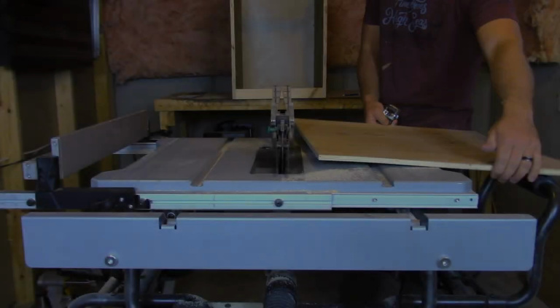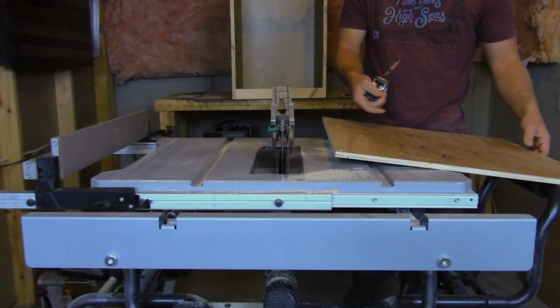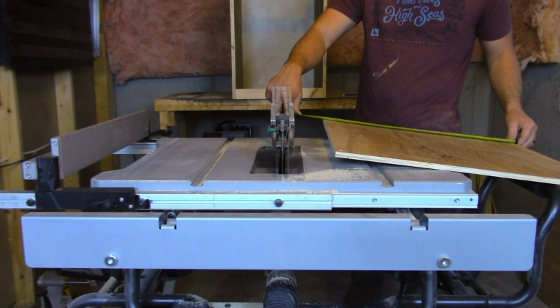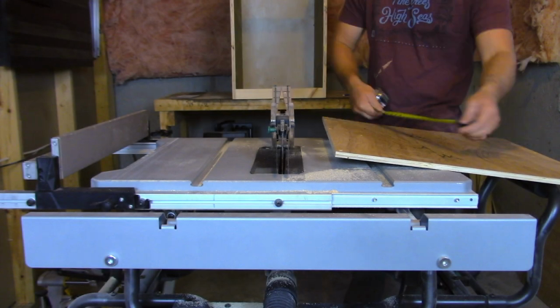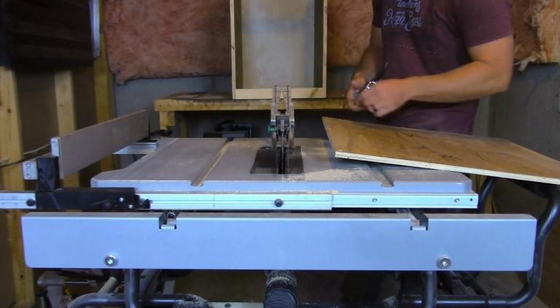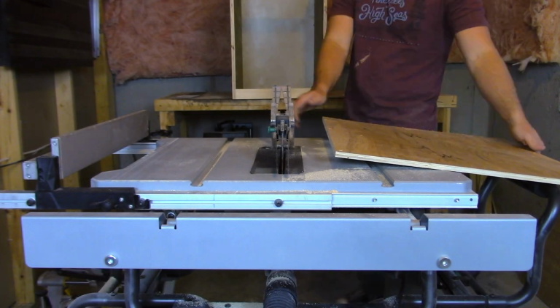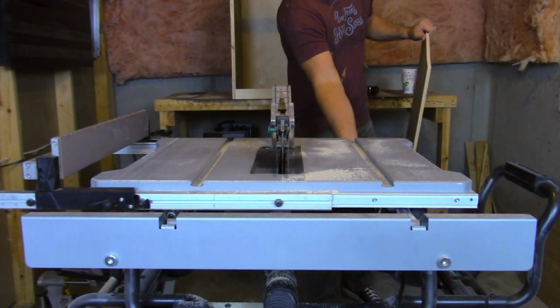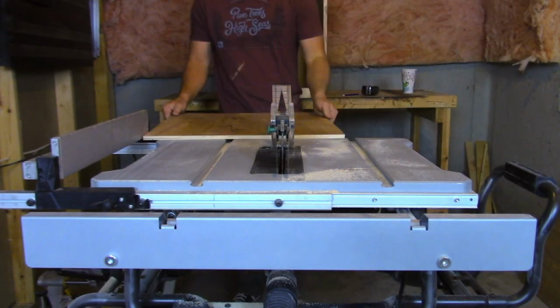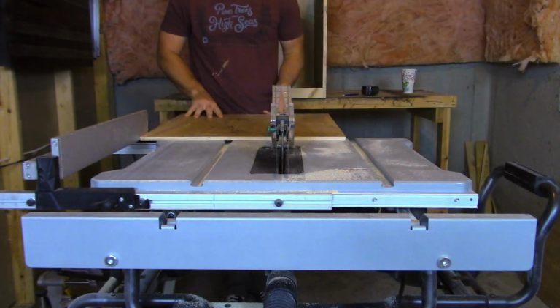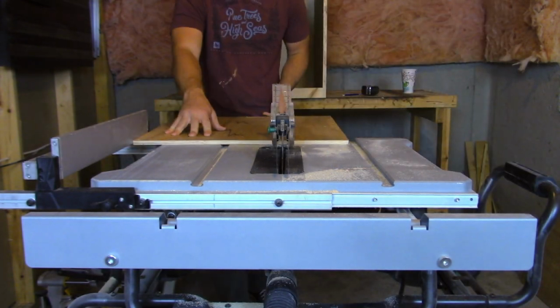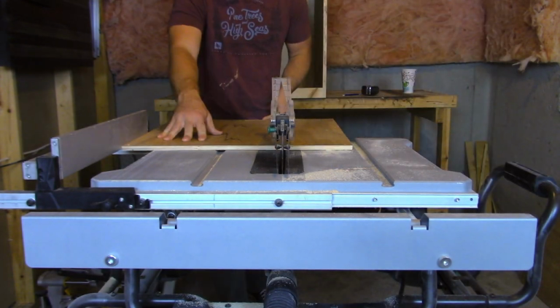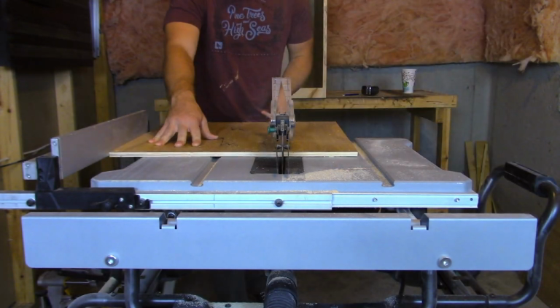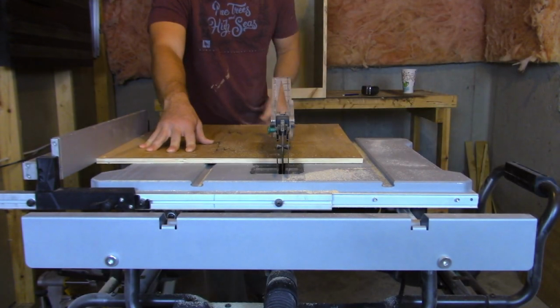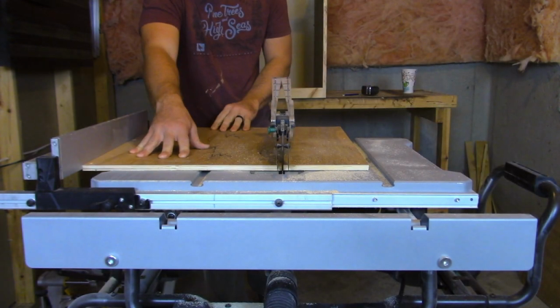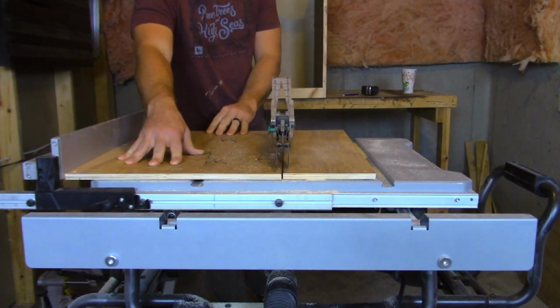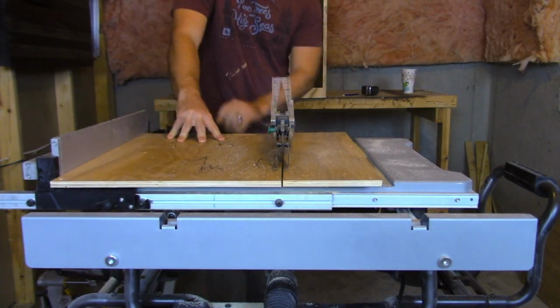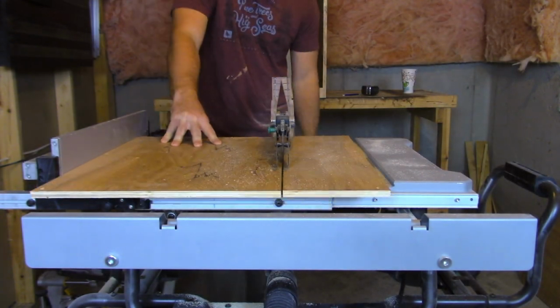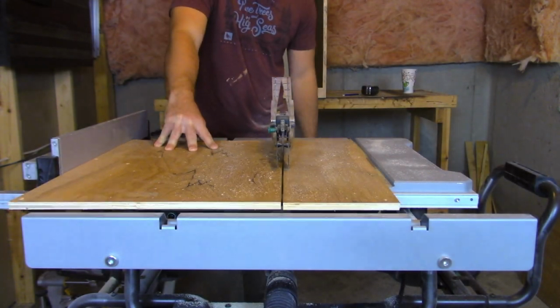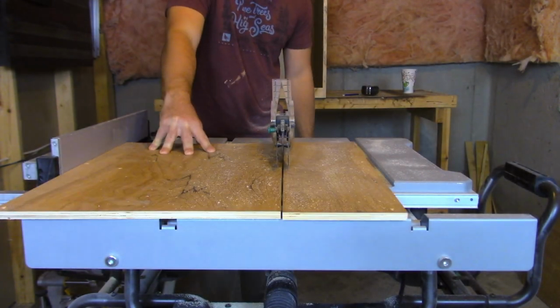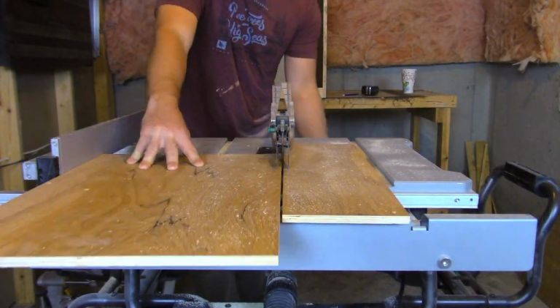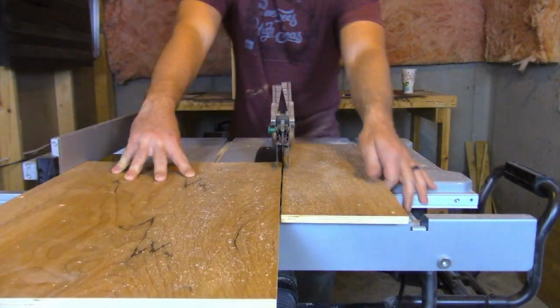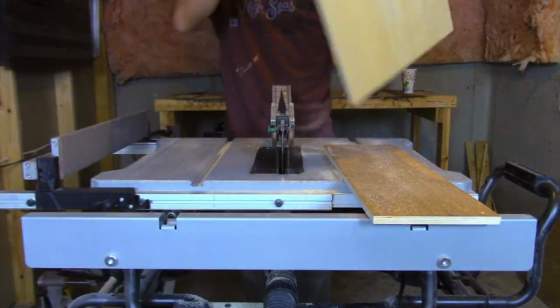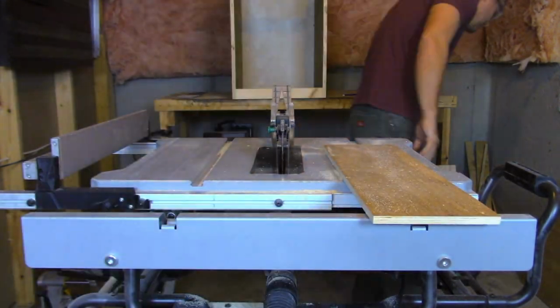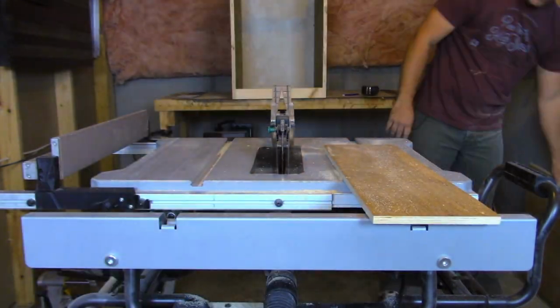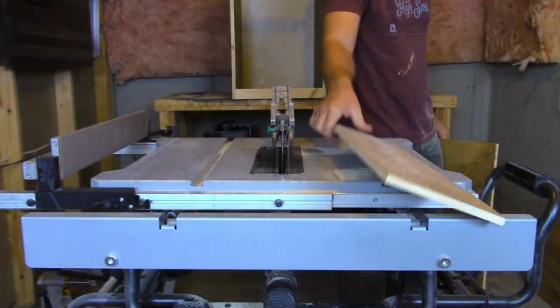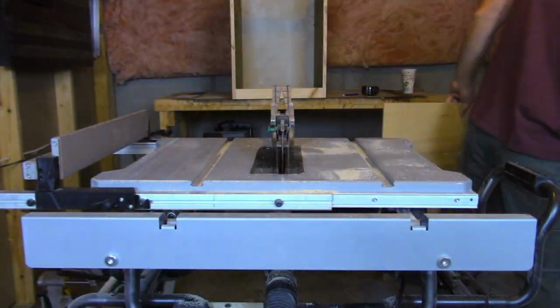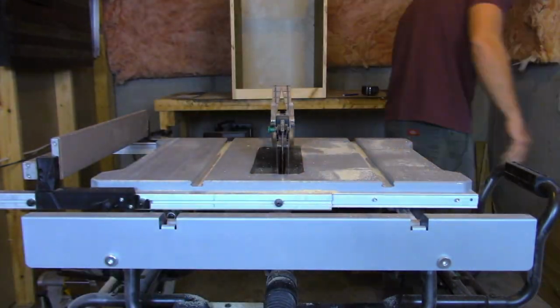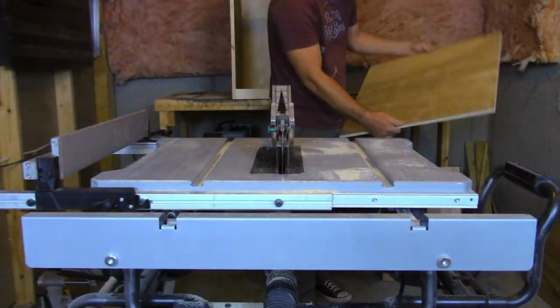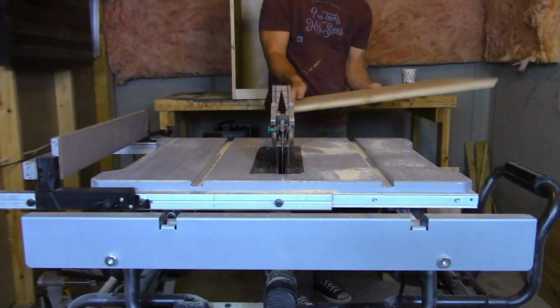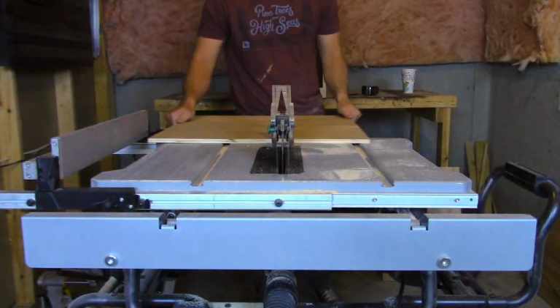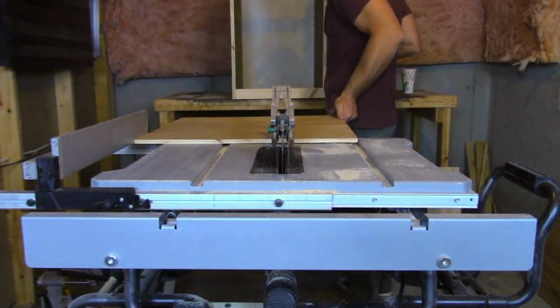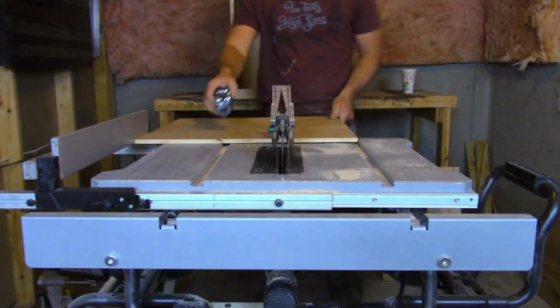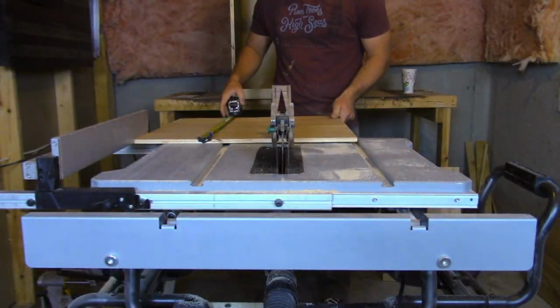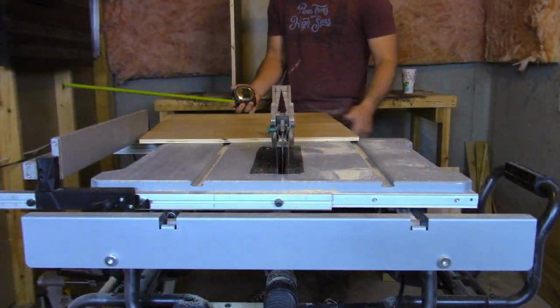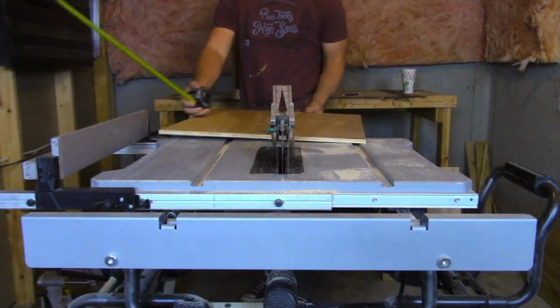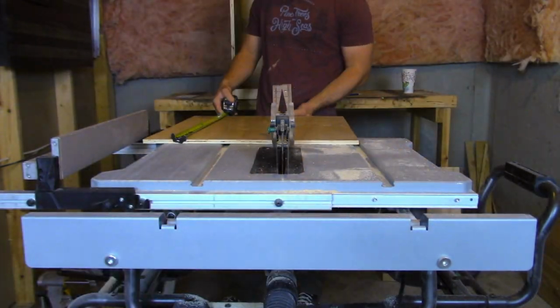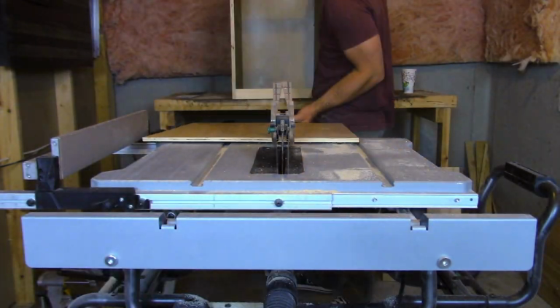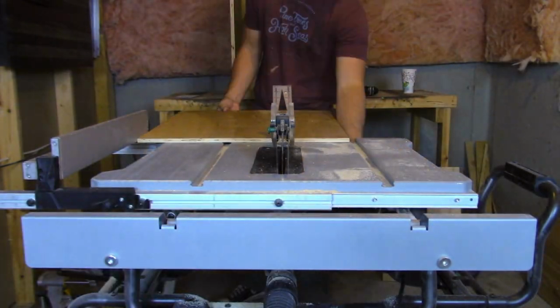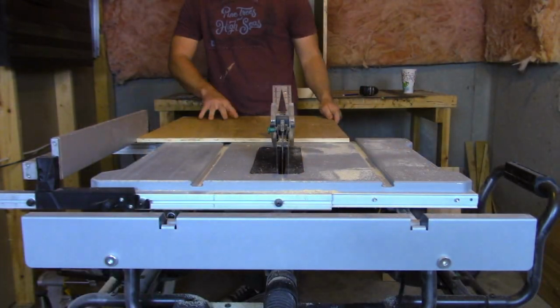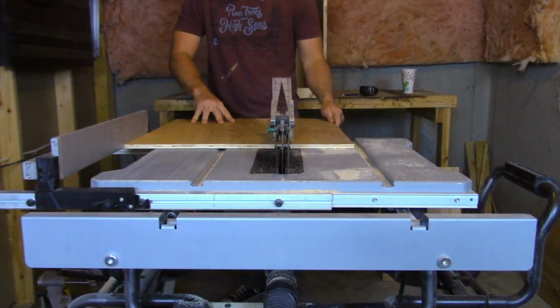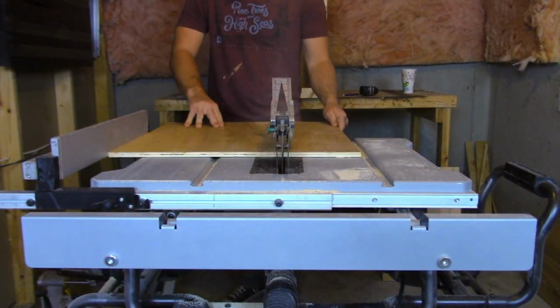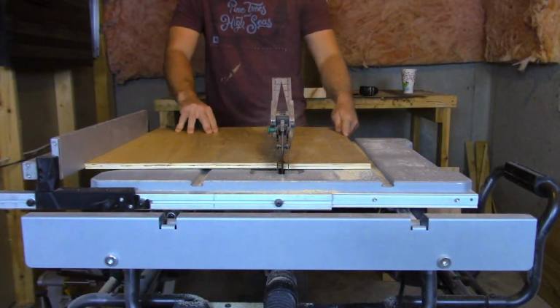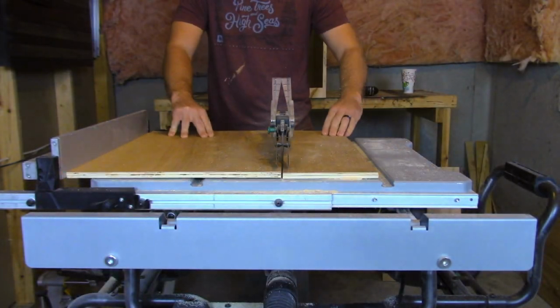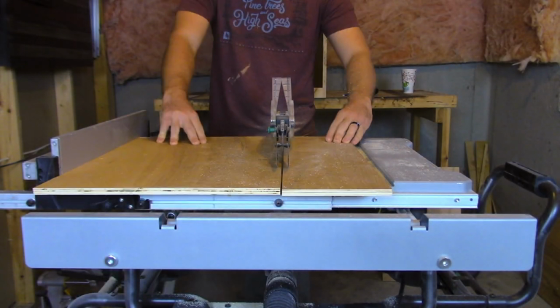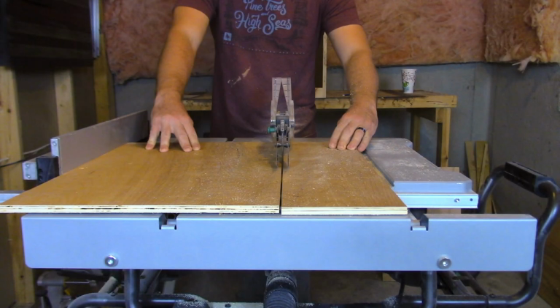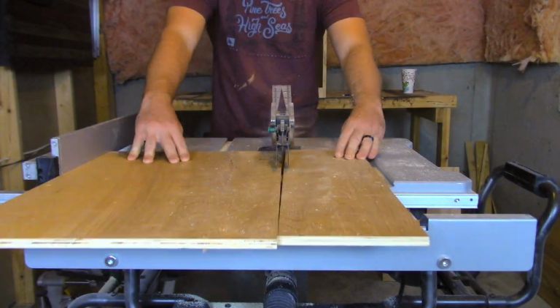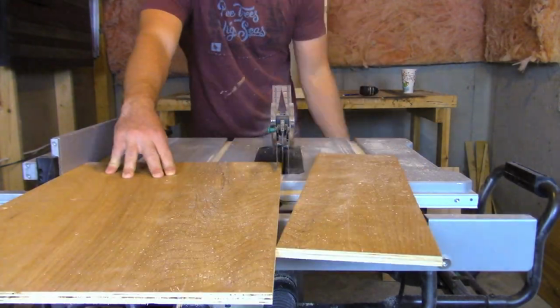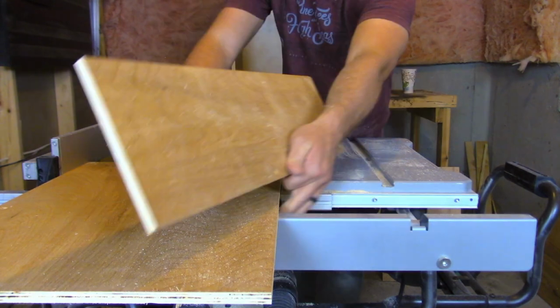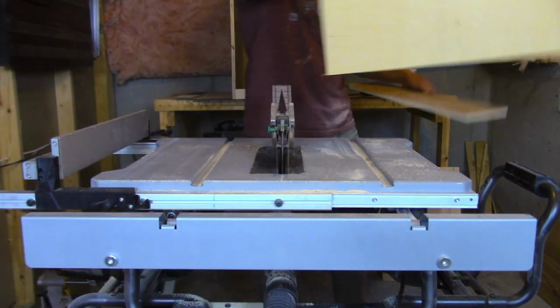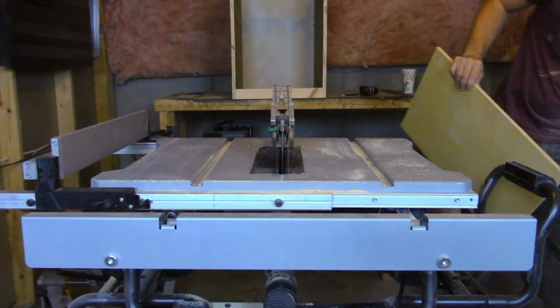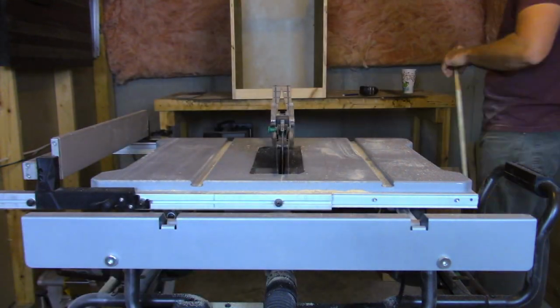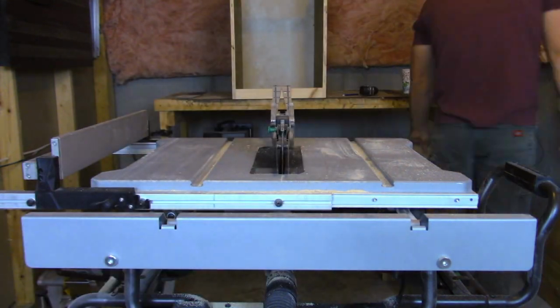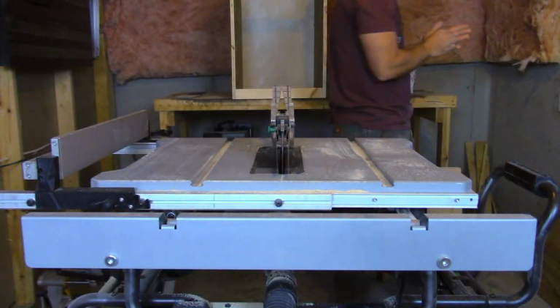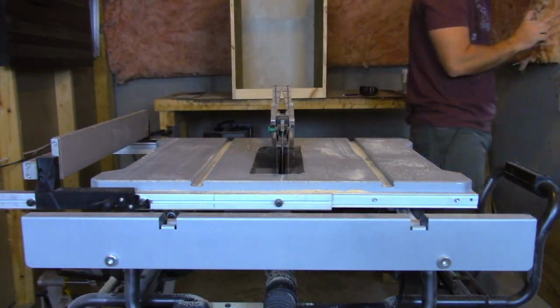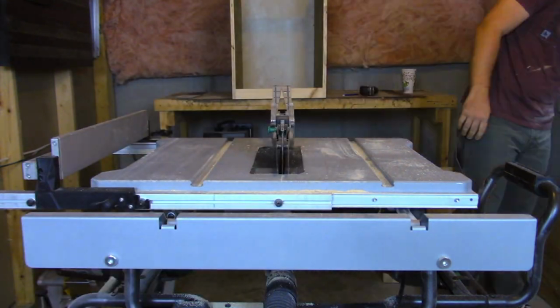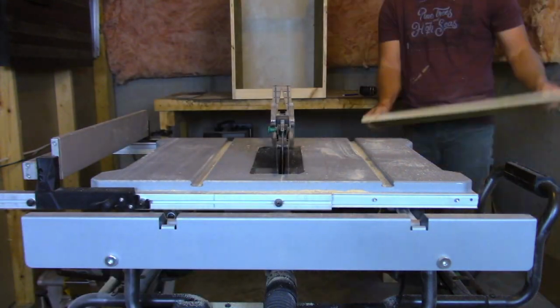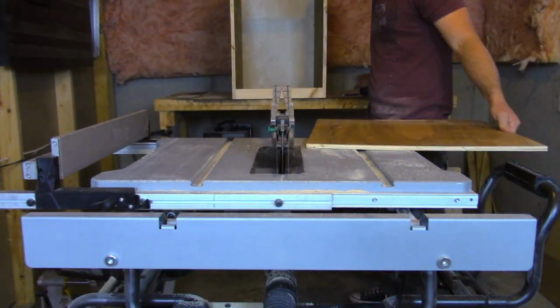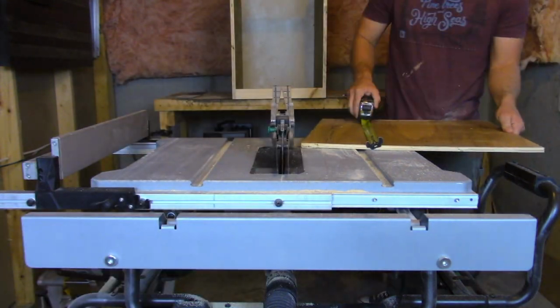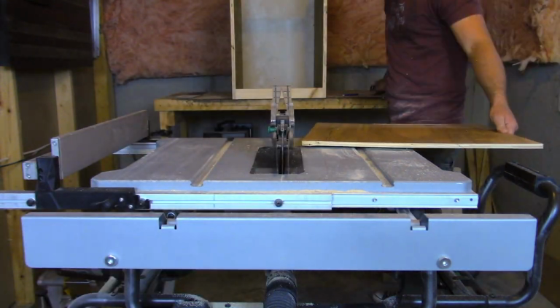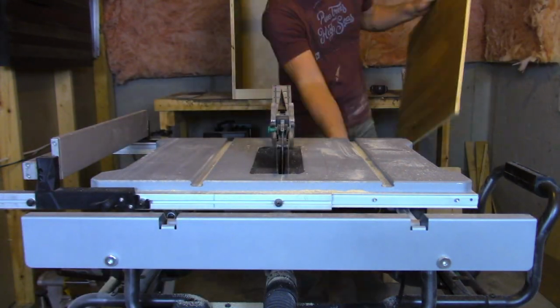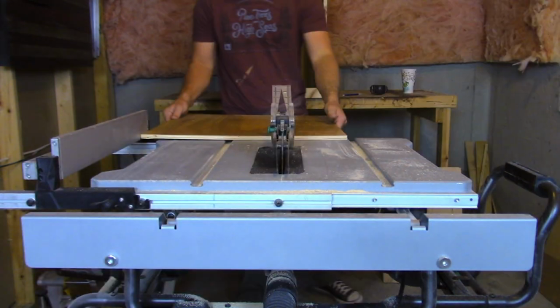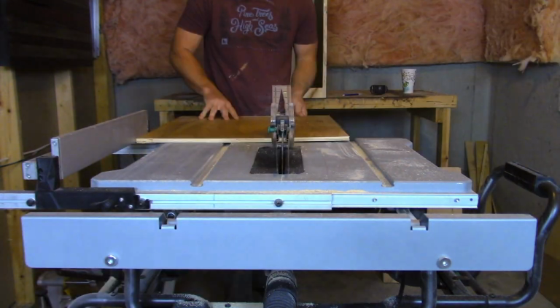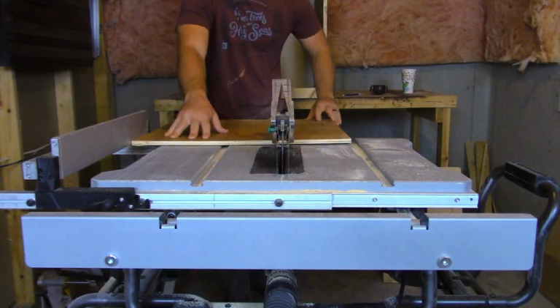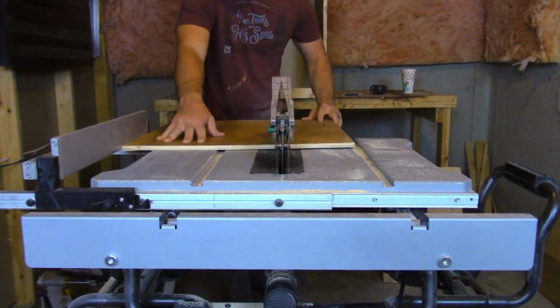Here I'm making the two drawers, cutting them down to length. I used half-inch plywood.